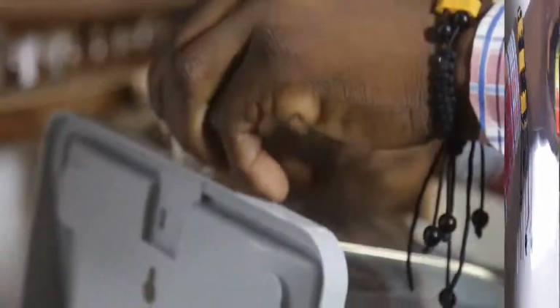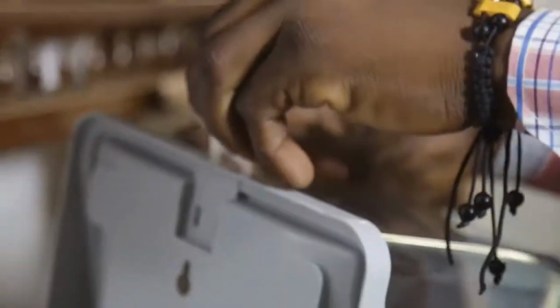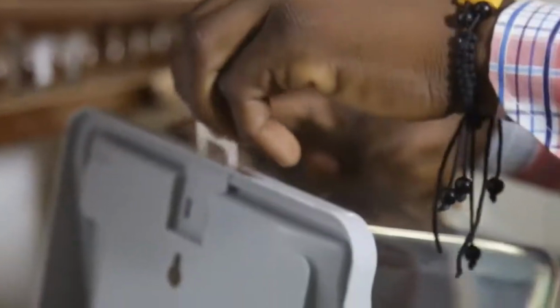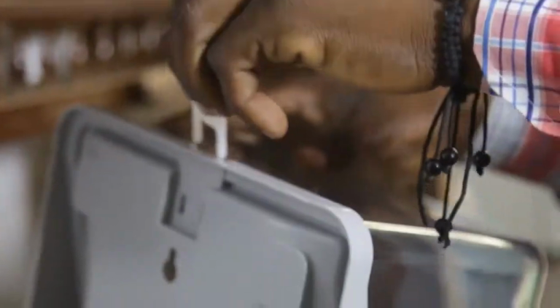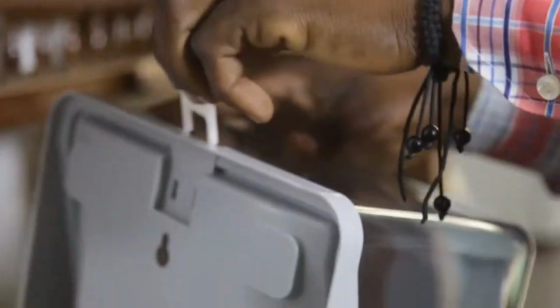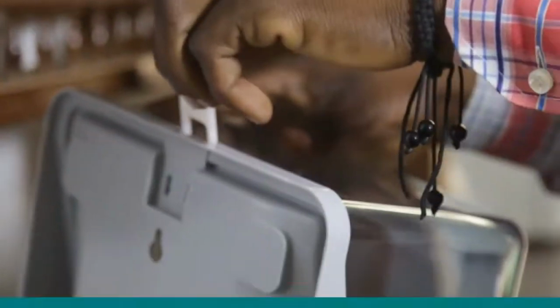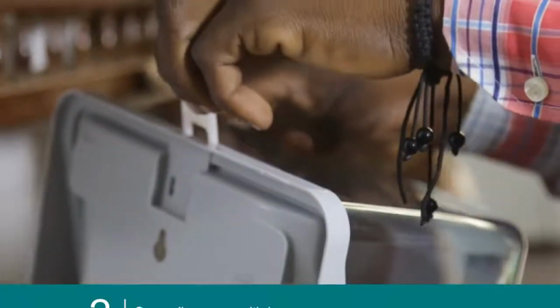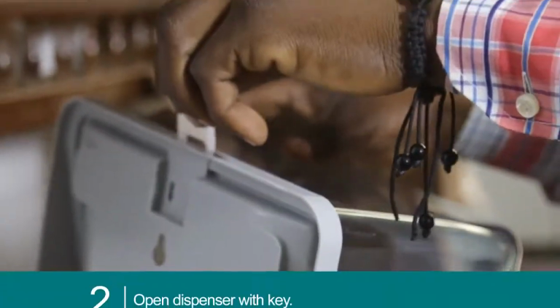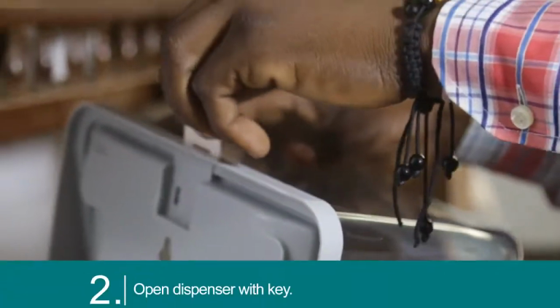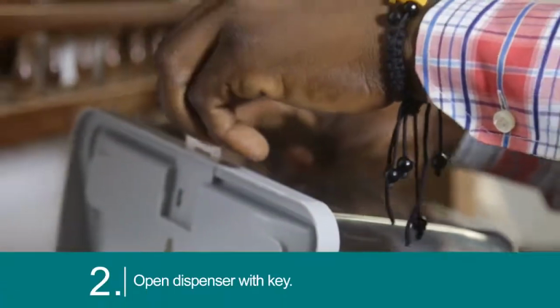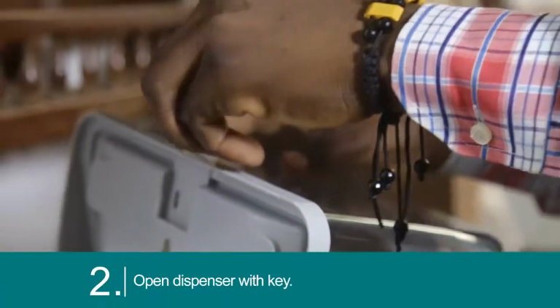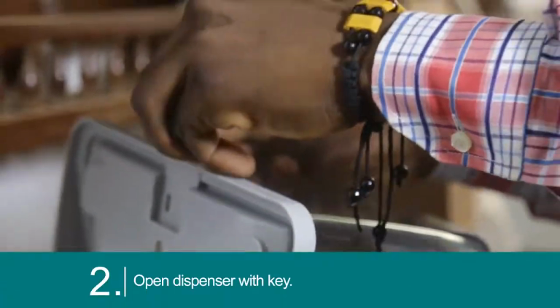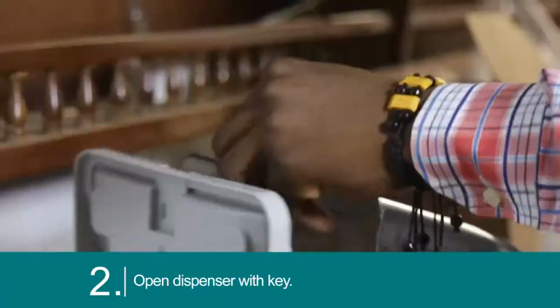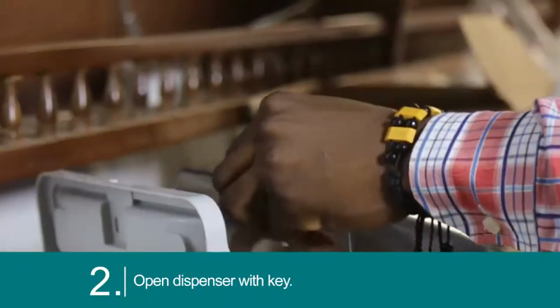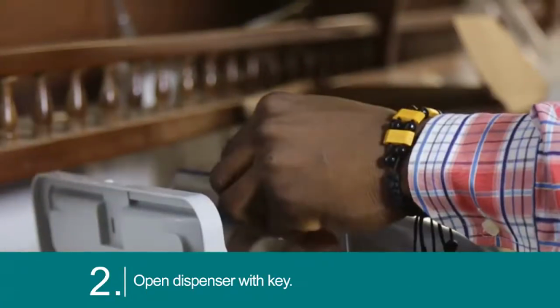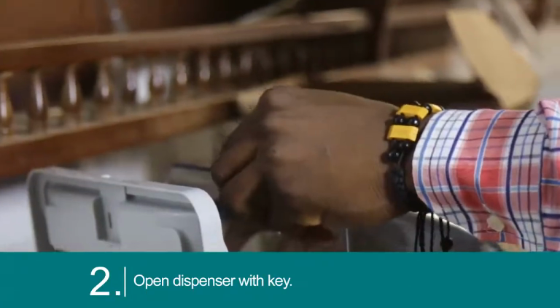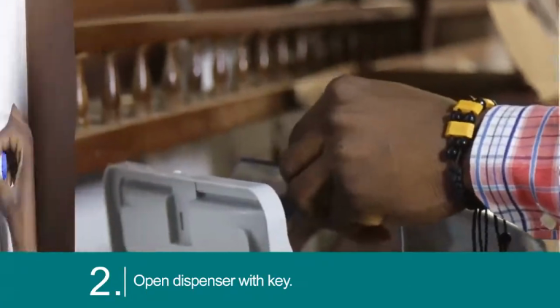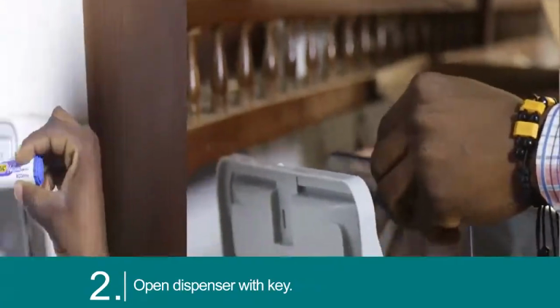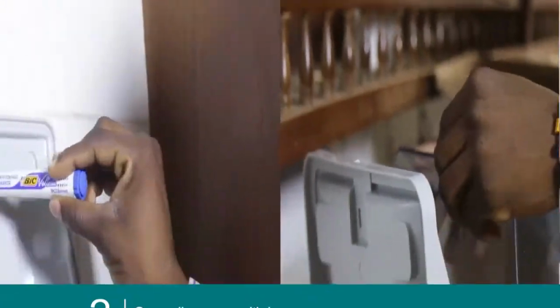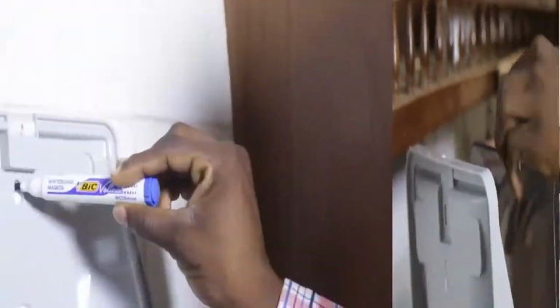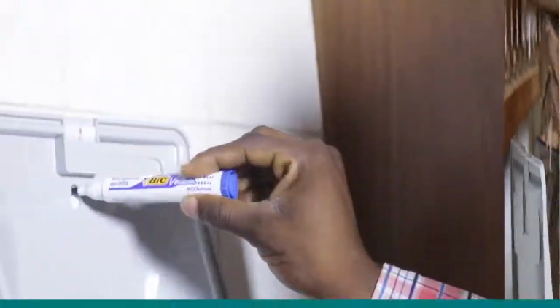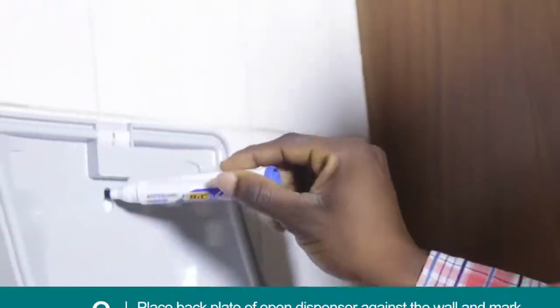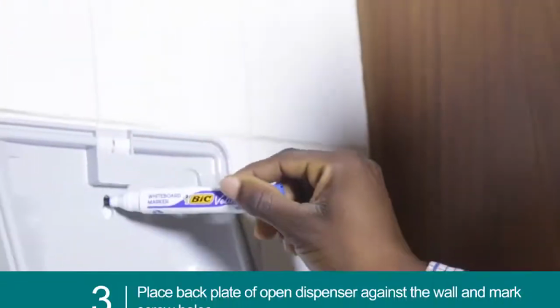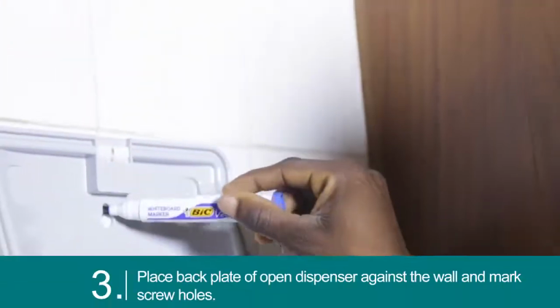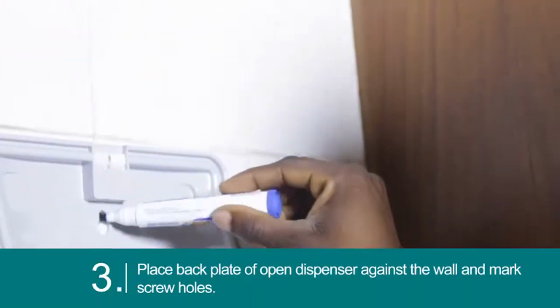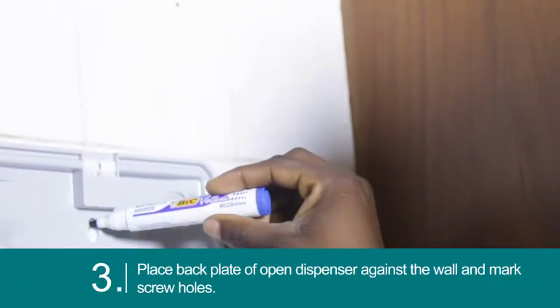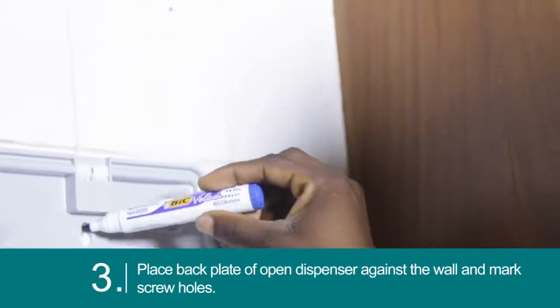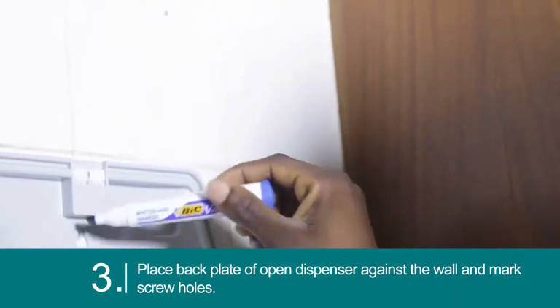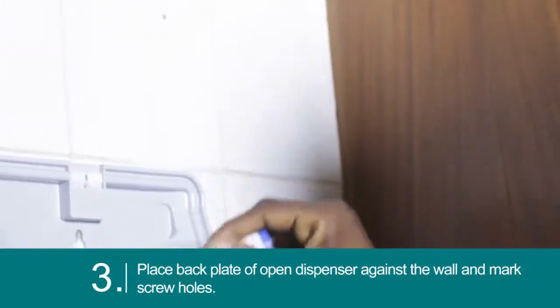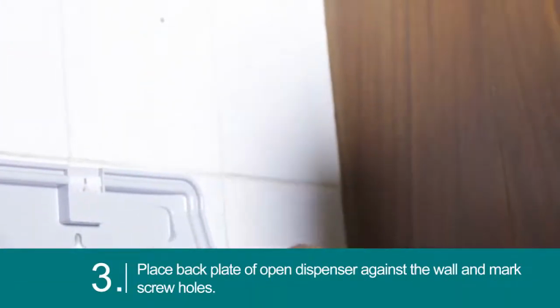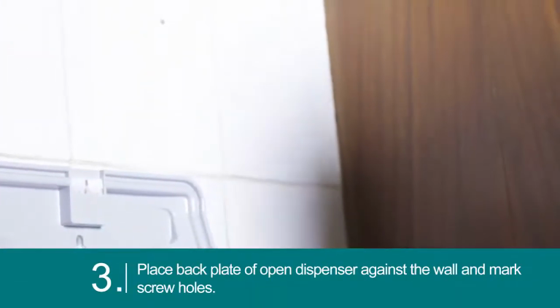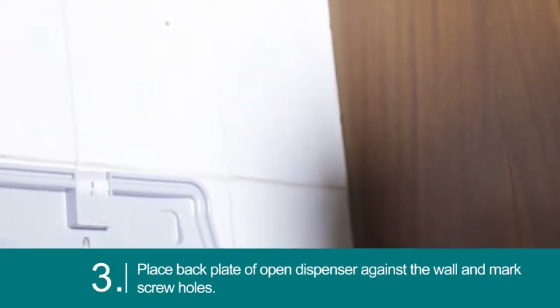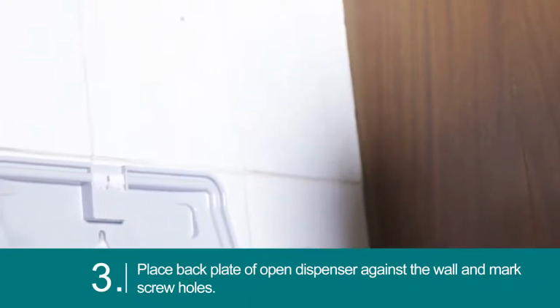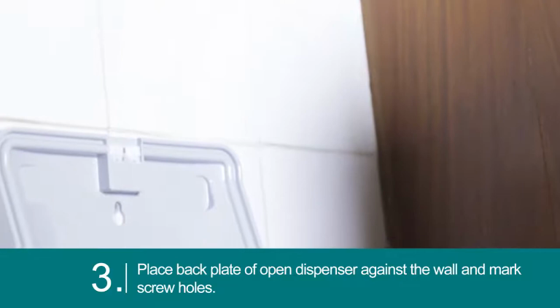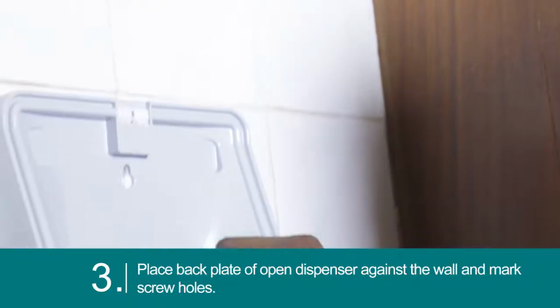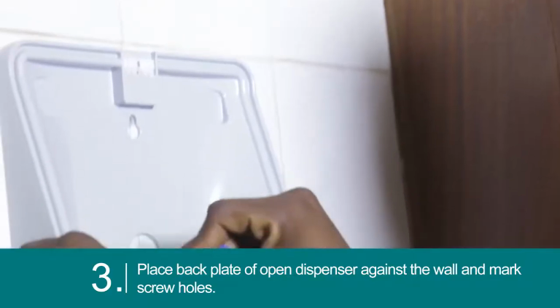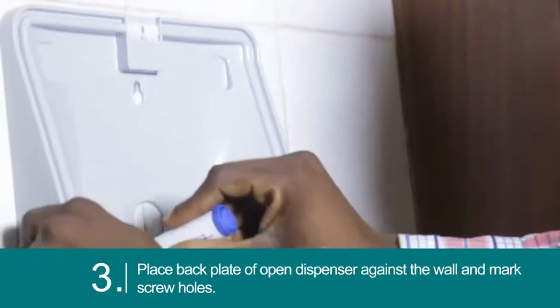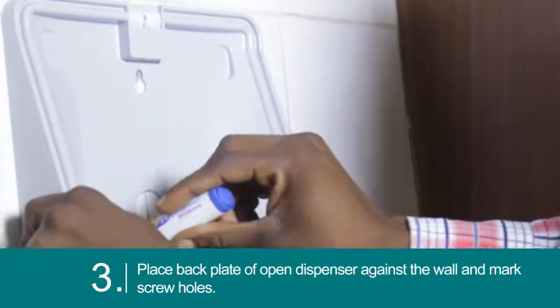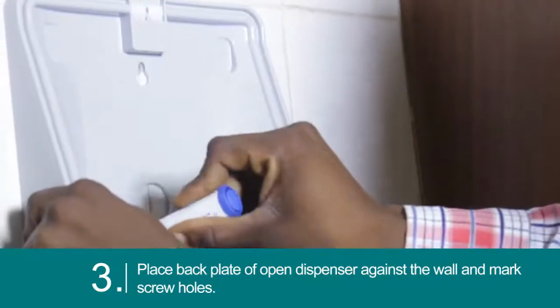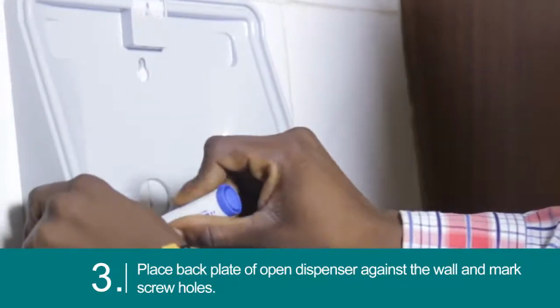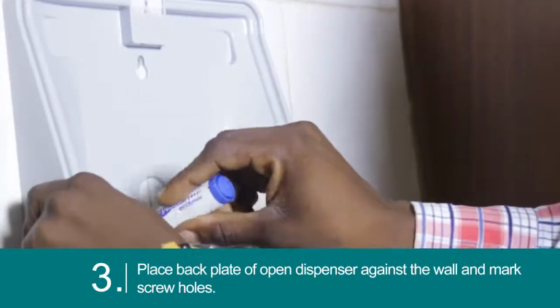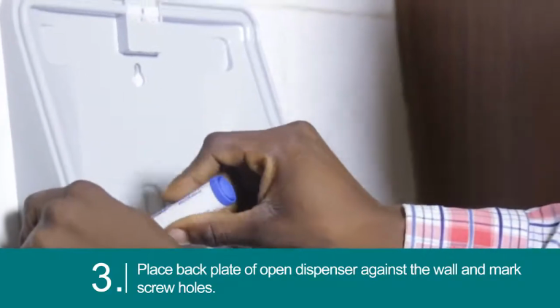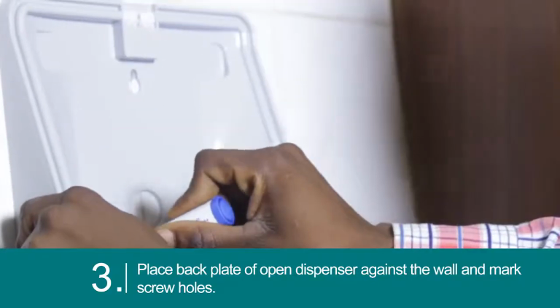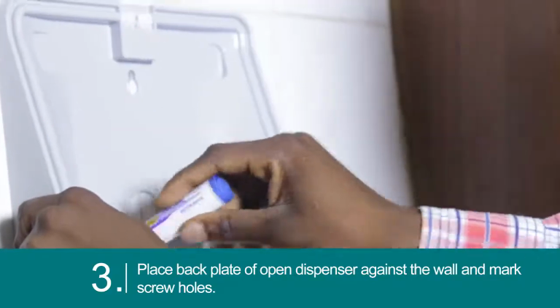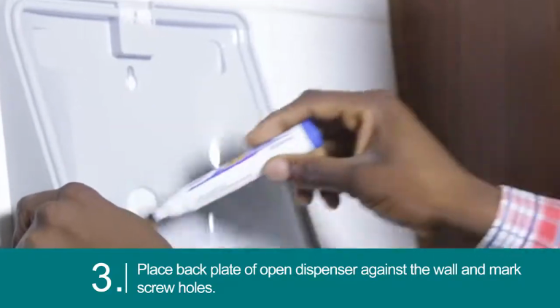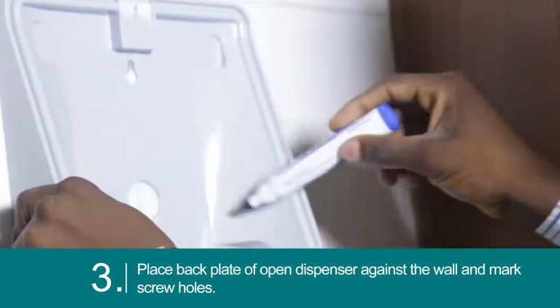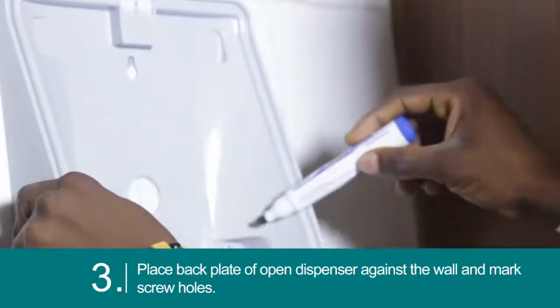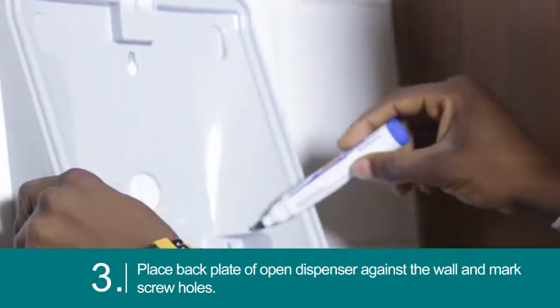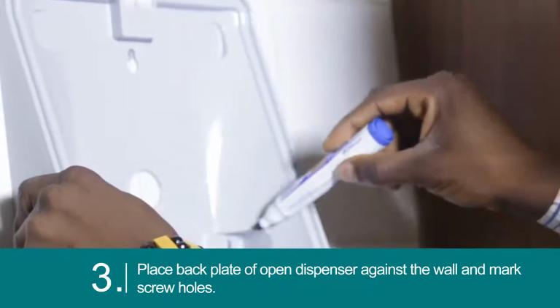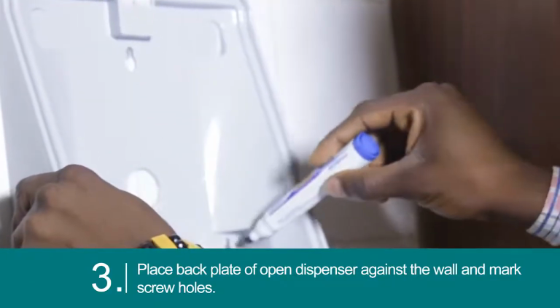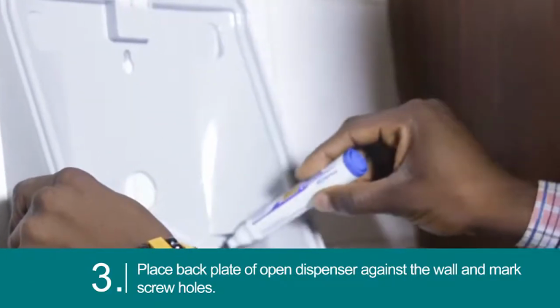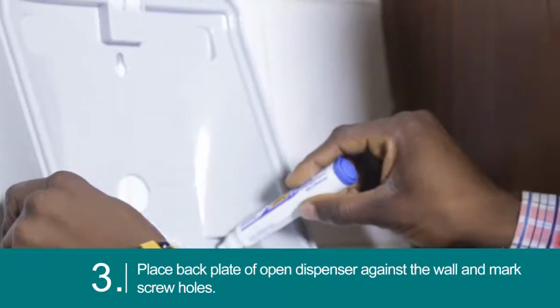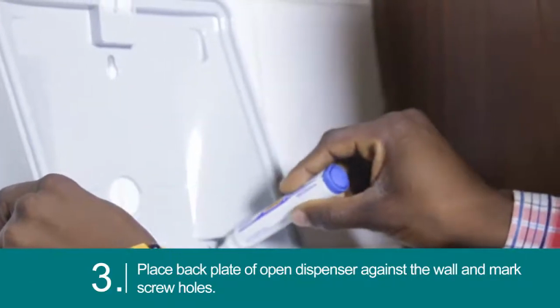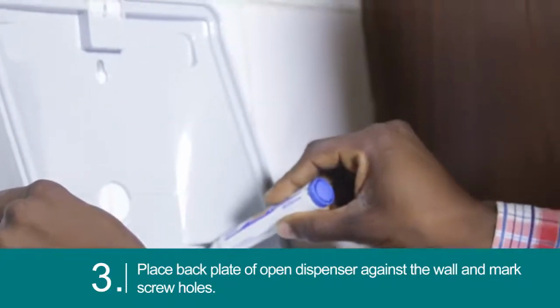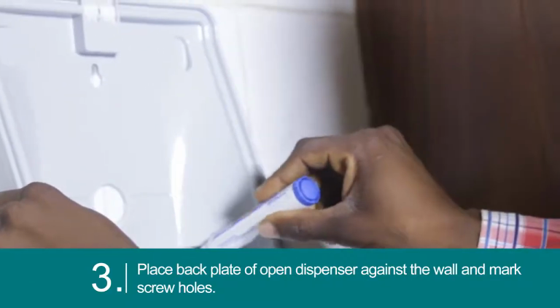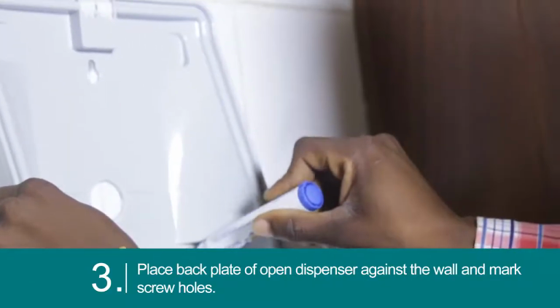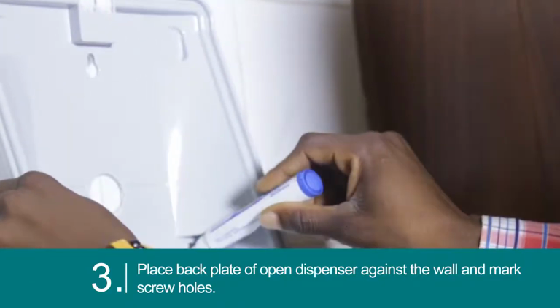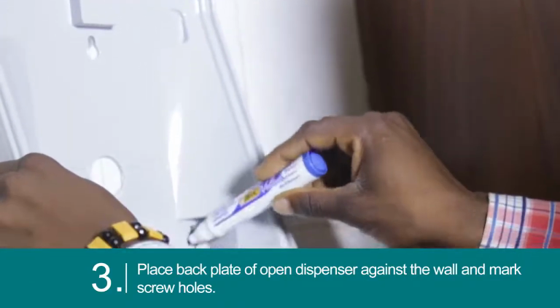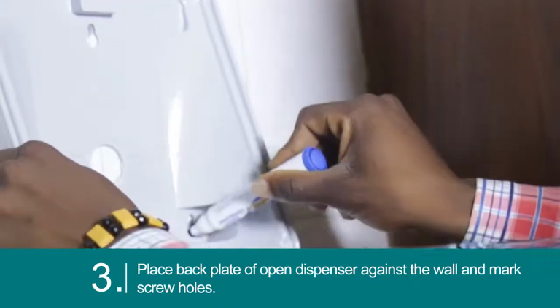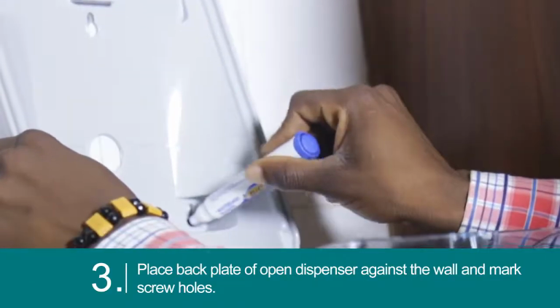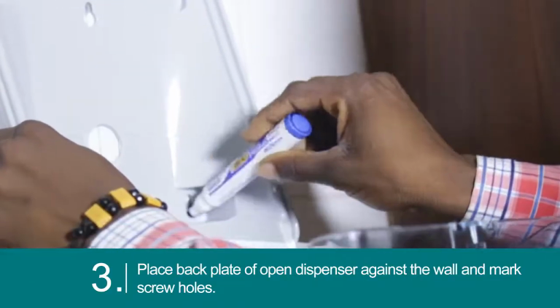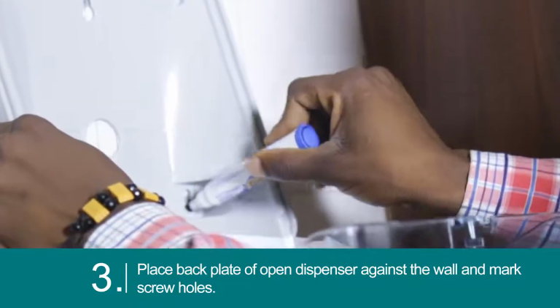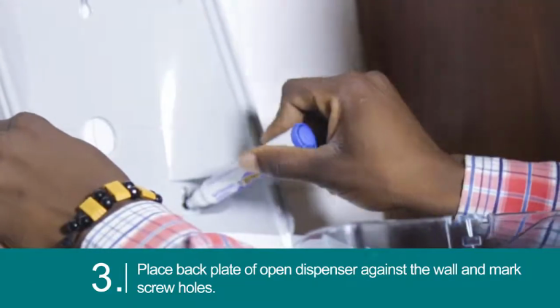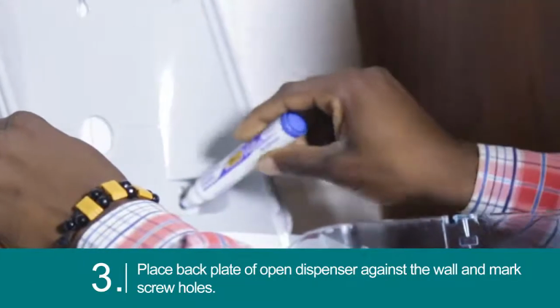Open the dispenser with the key. Place the back plate of the open dispenser against the wall and mark the screw holes.